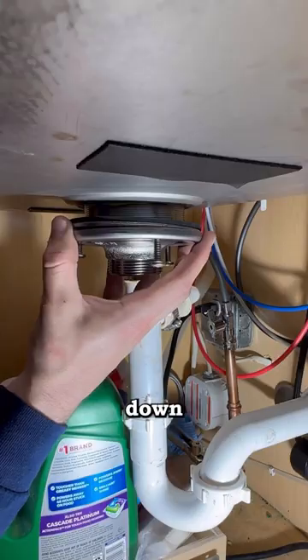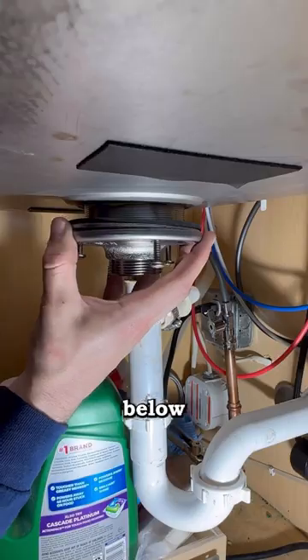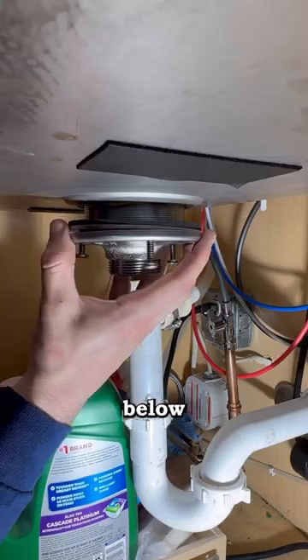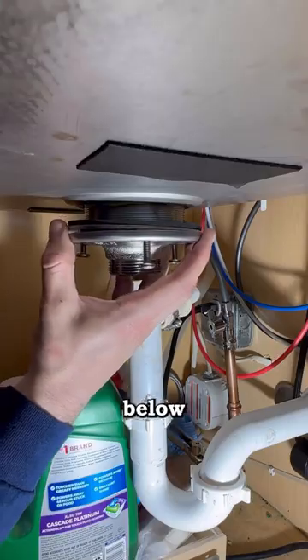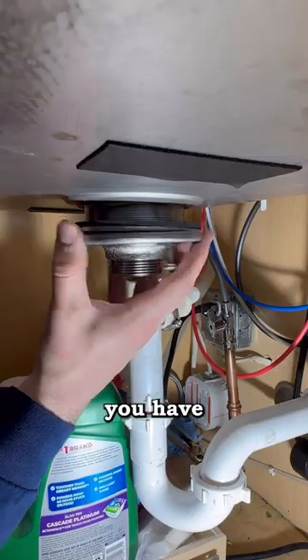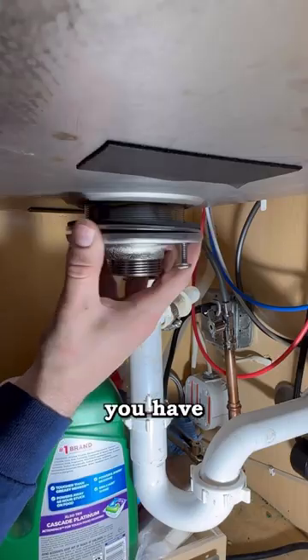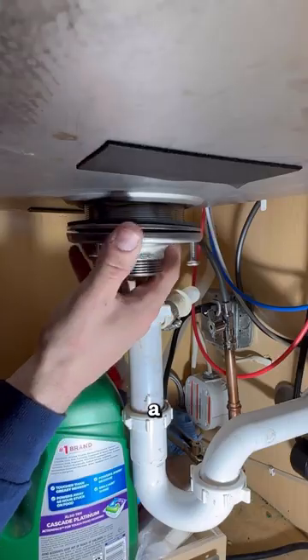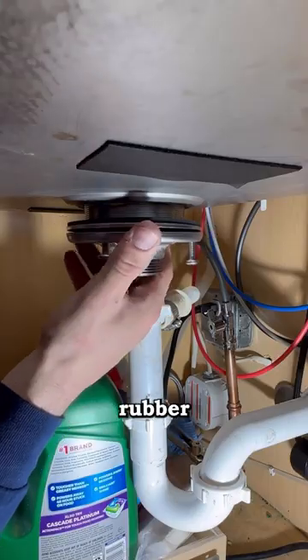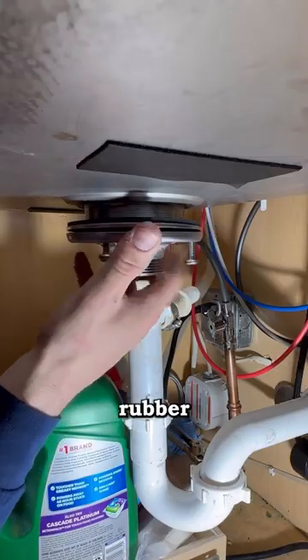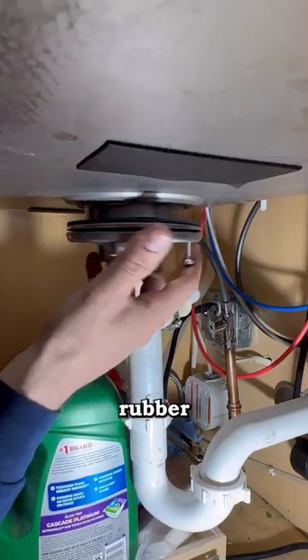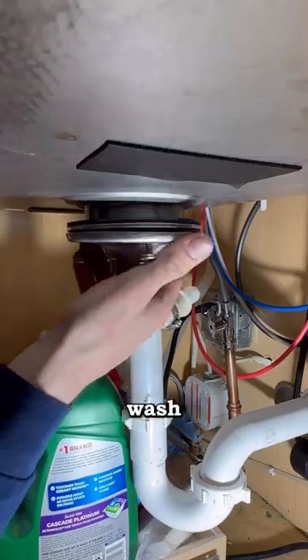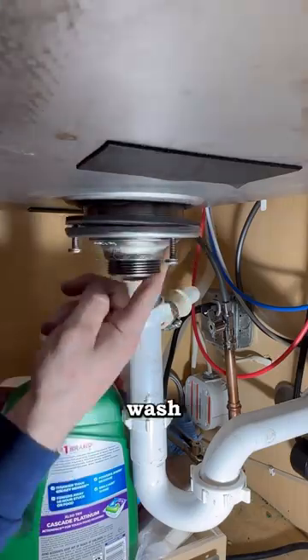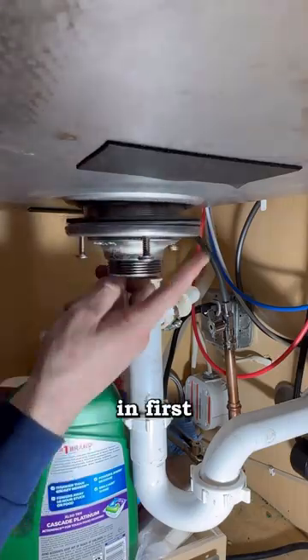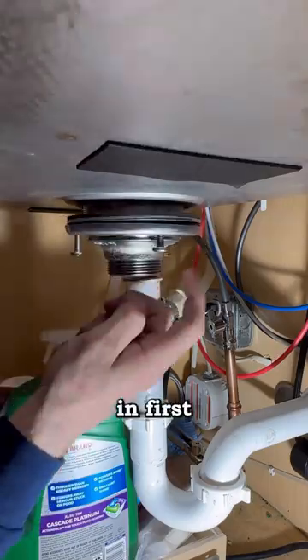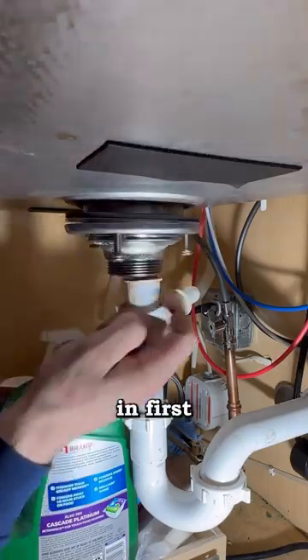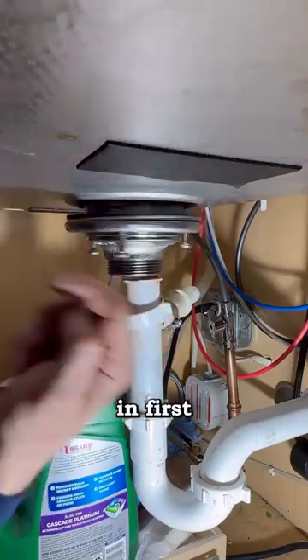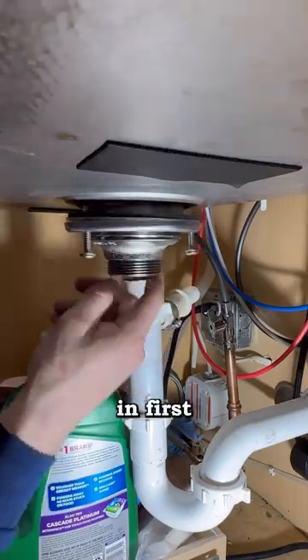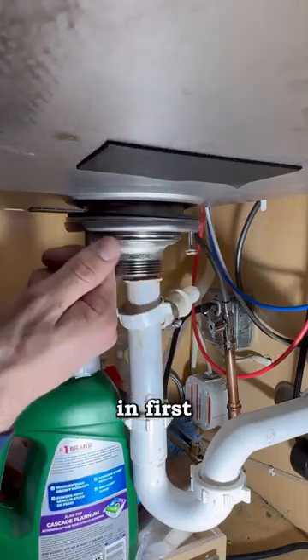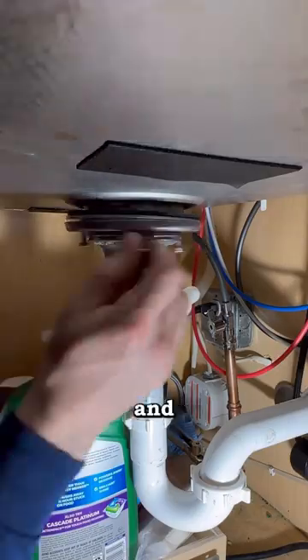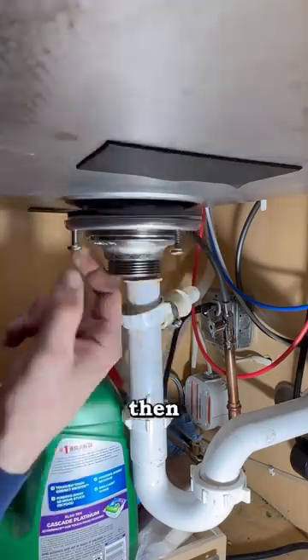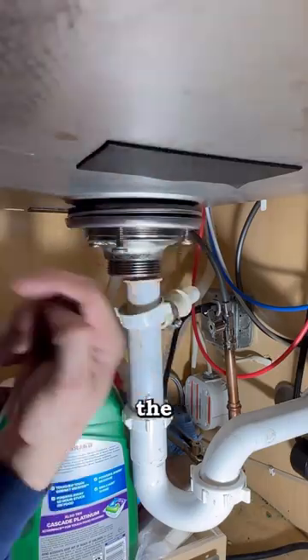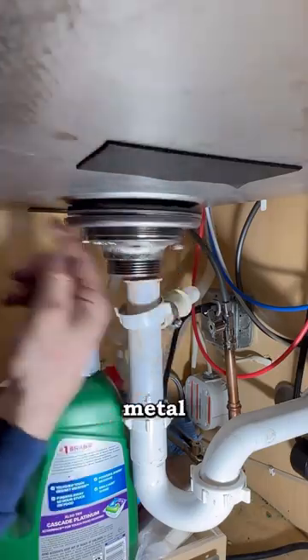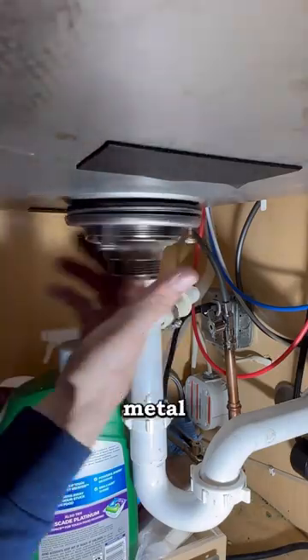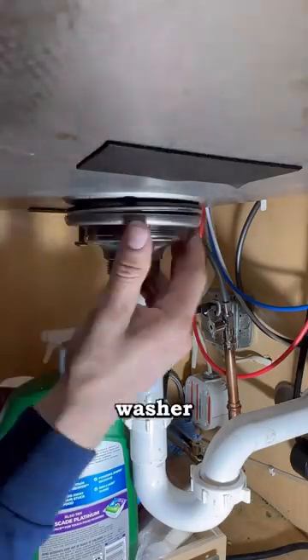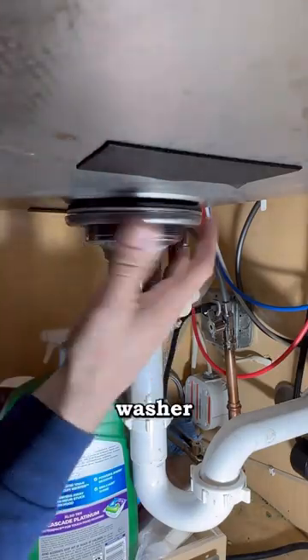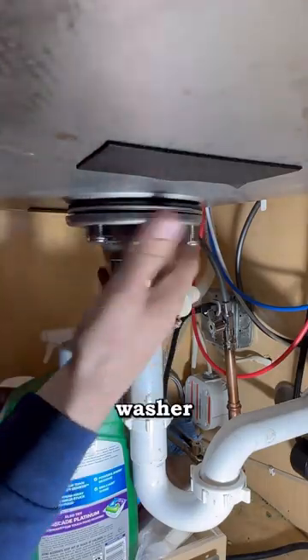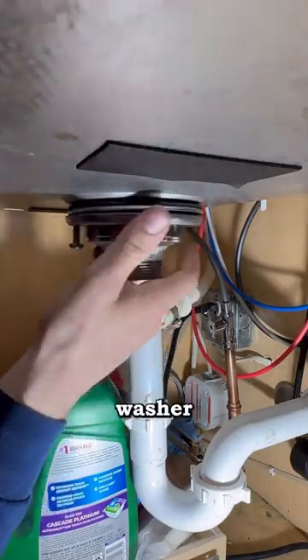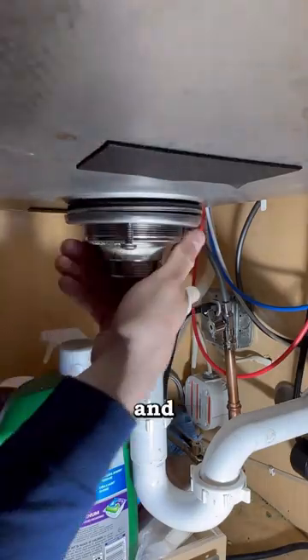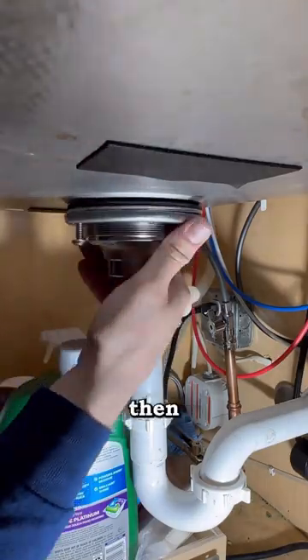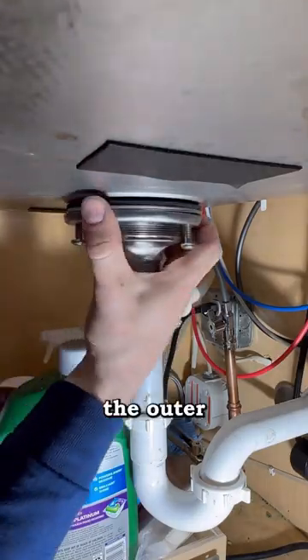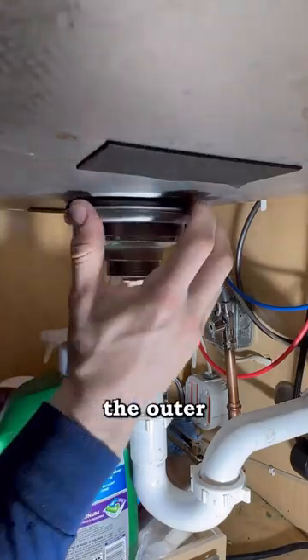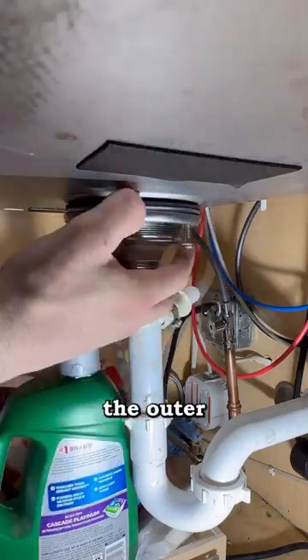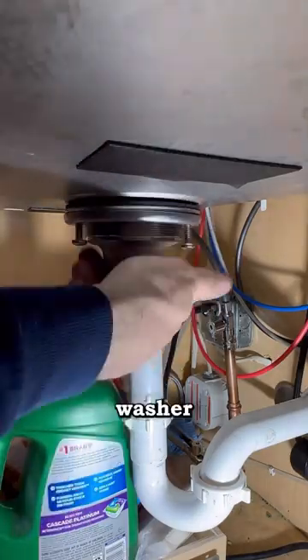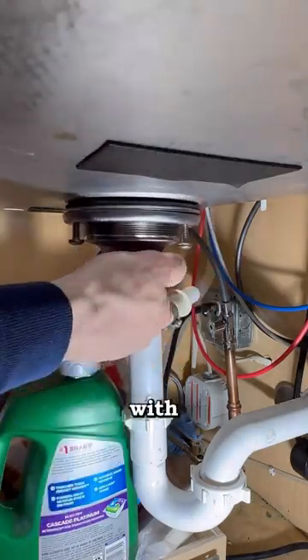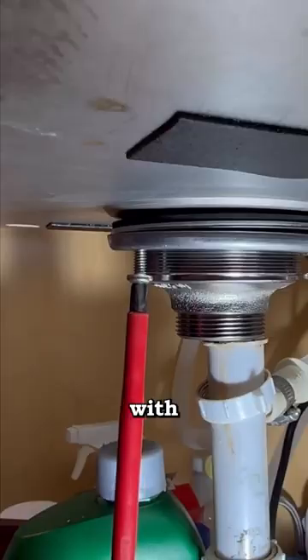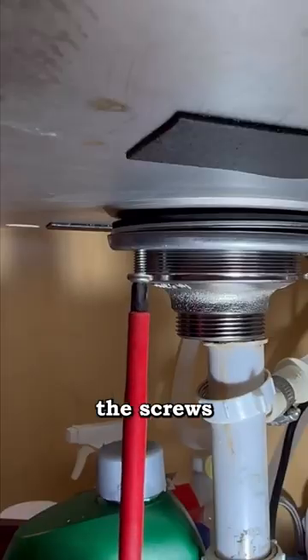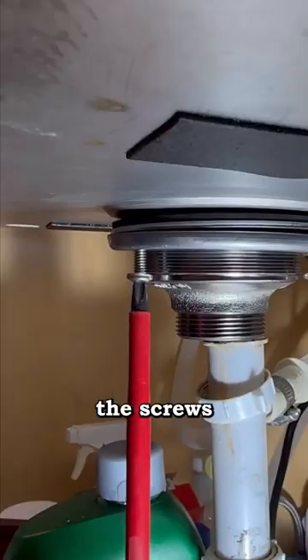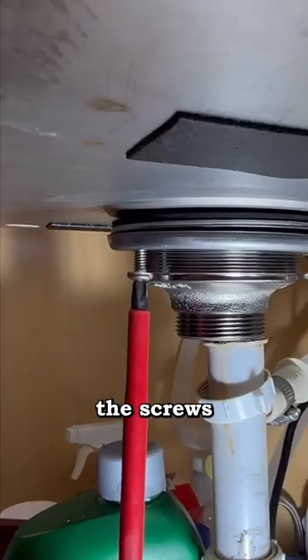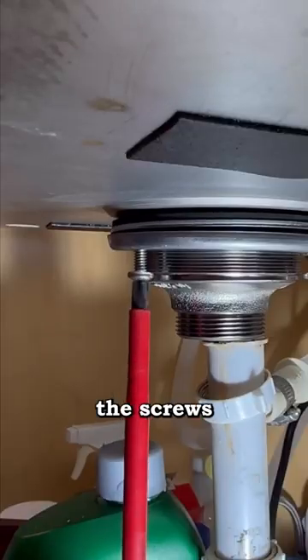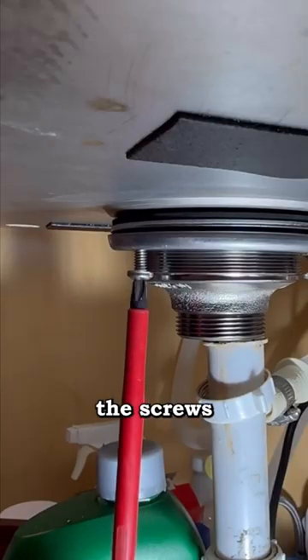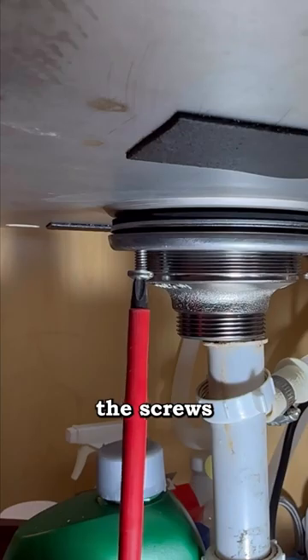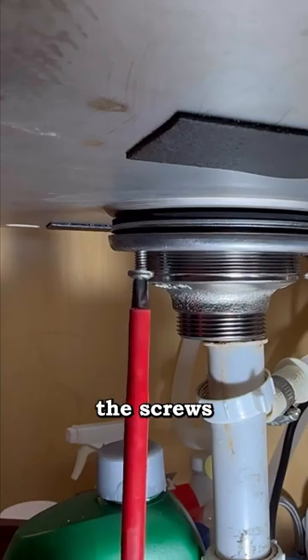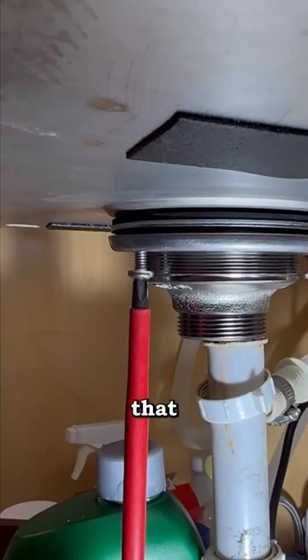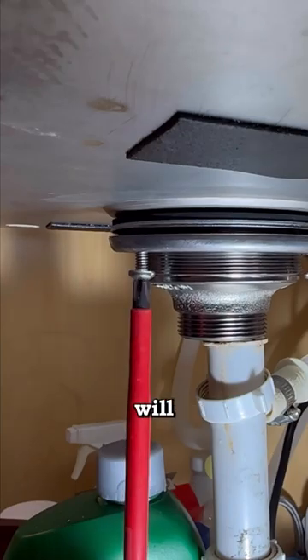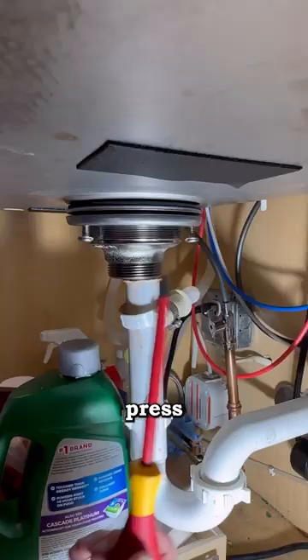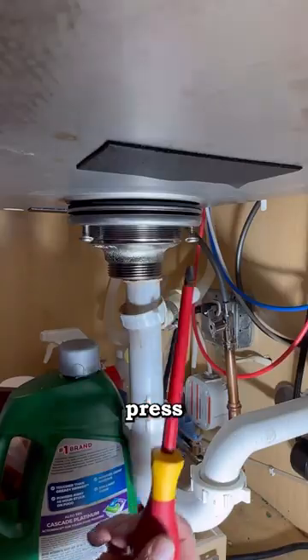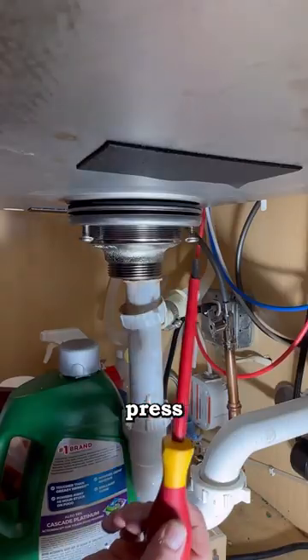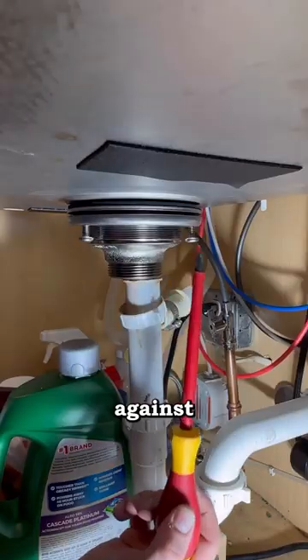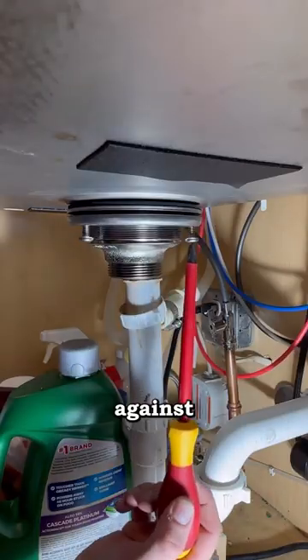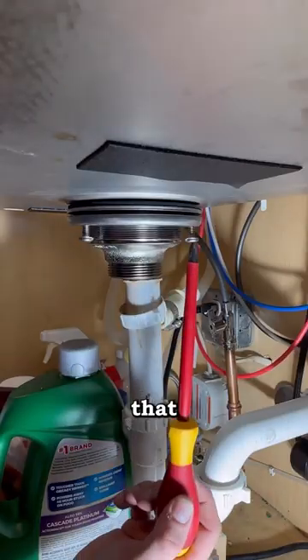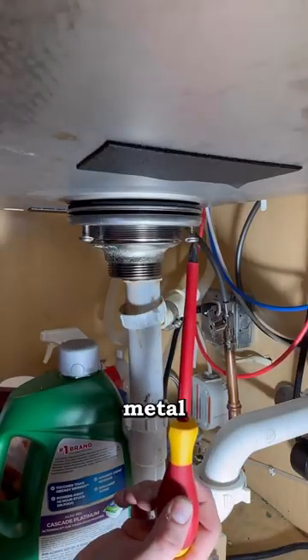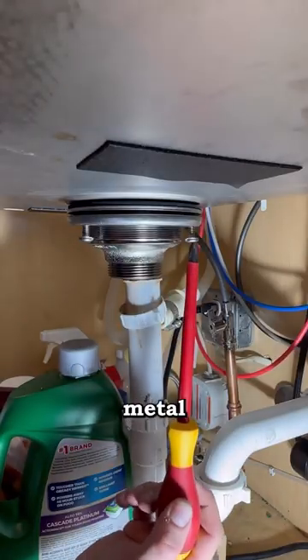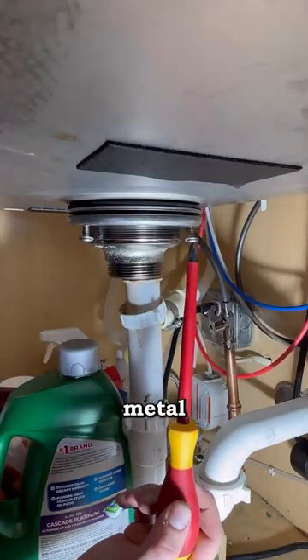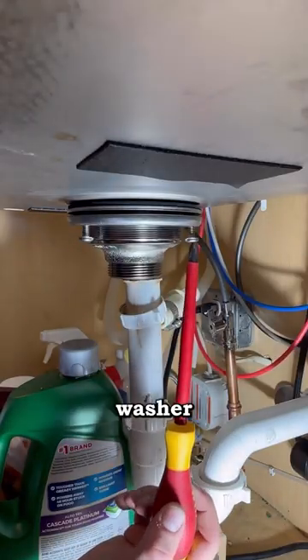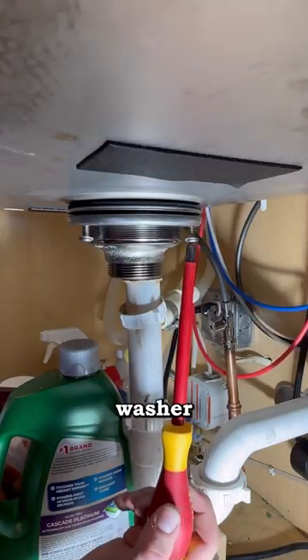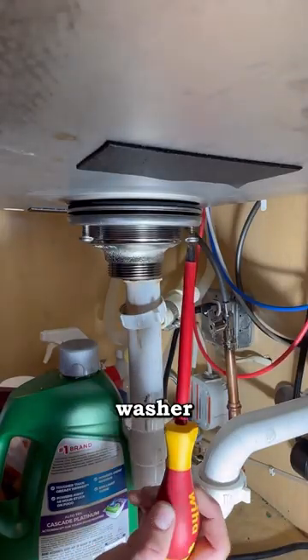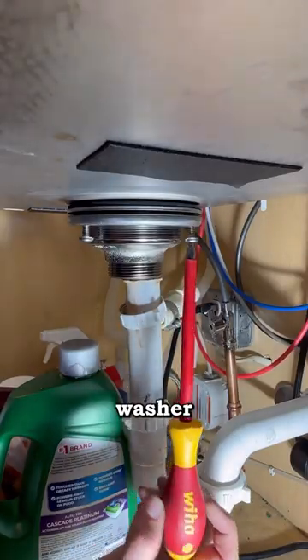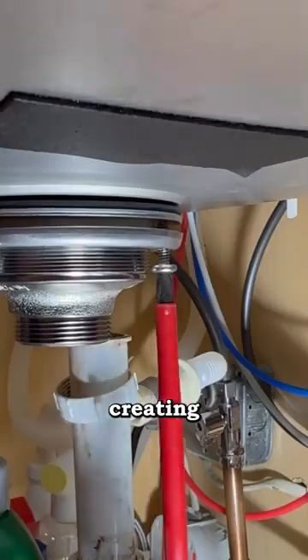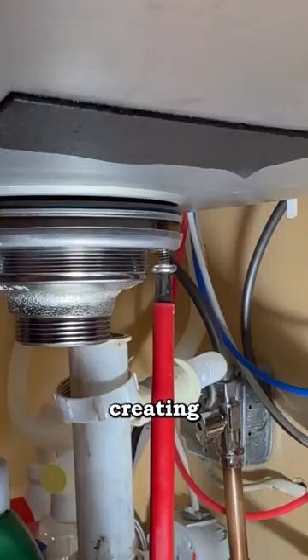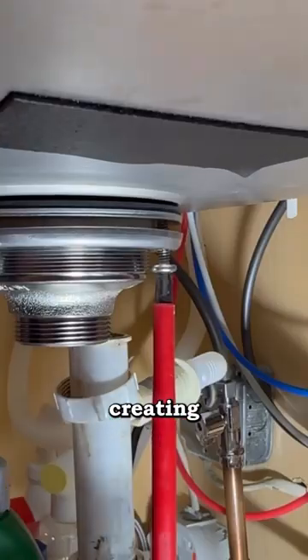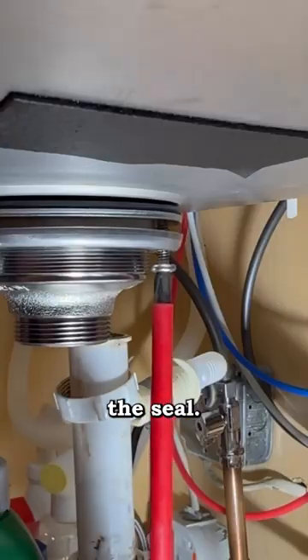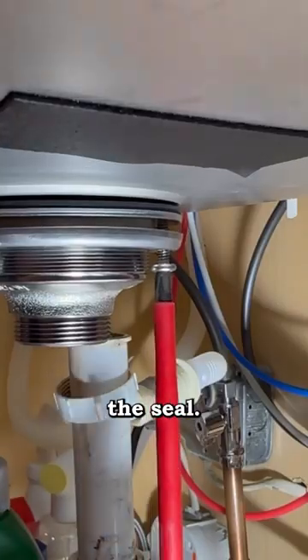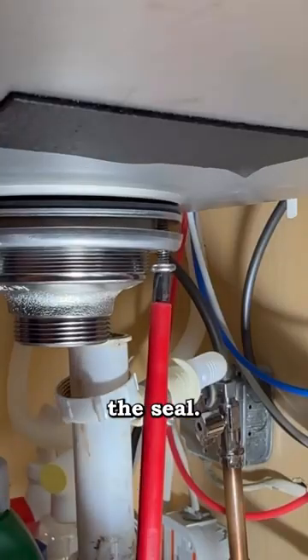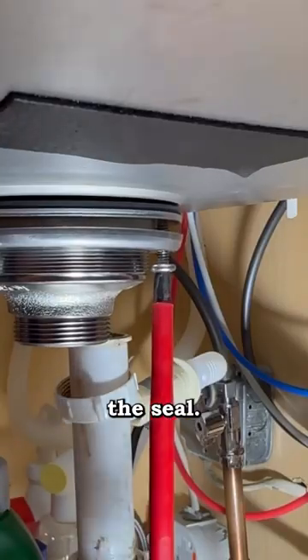Down below you have a rubber washer first, then a metal washer, and then the outer washer with the screws that will press against that metal washer creating the seal.